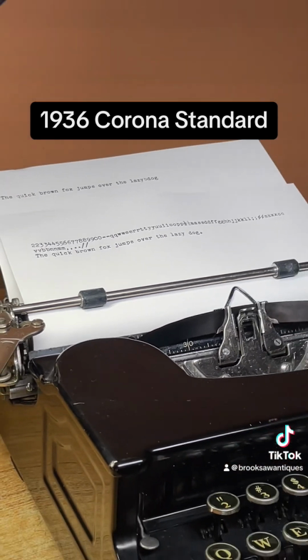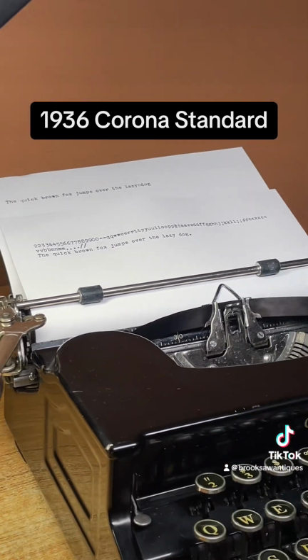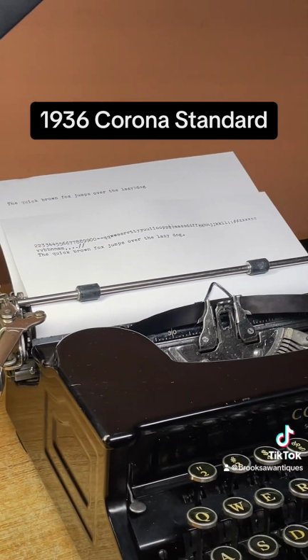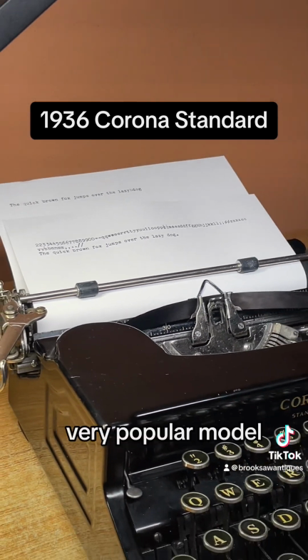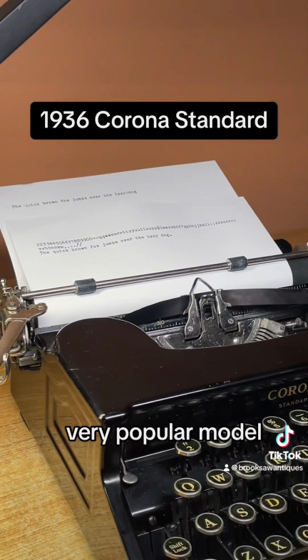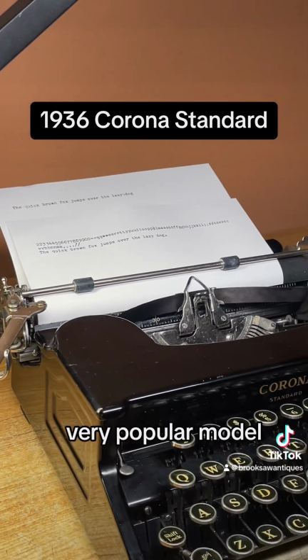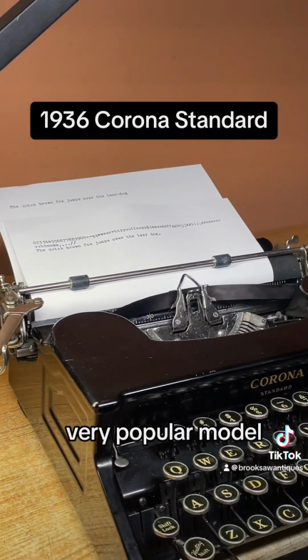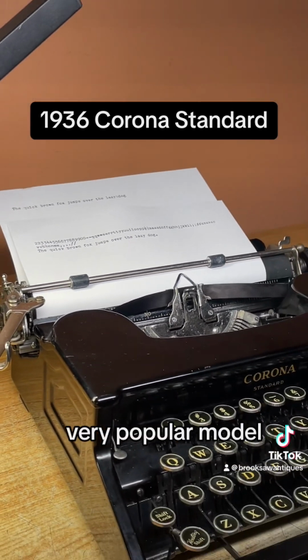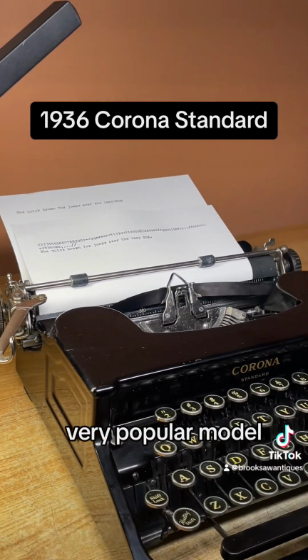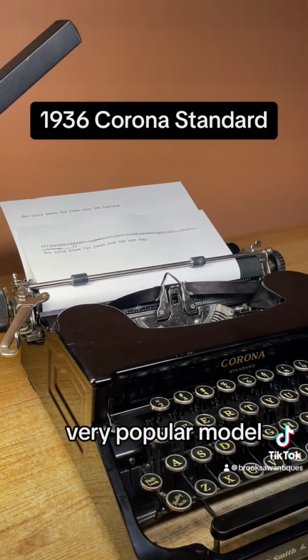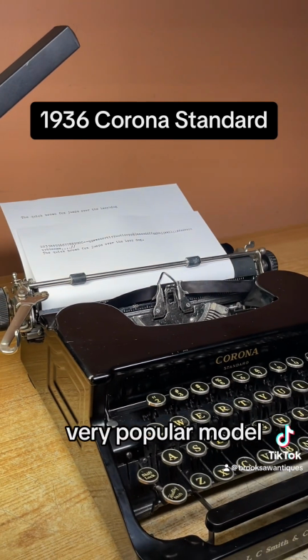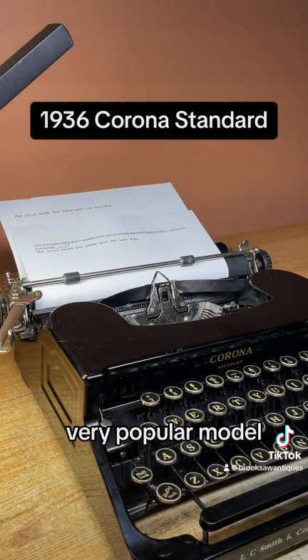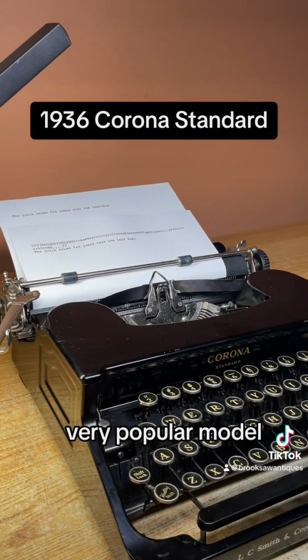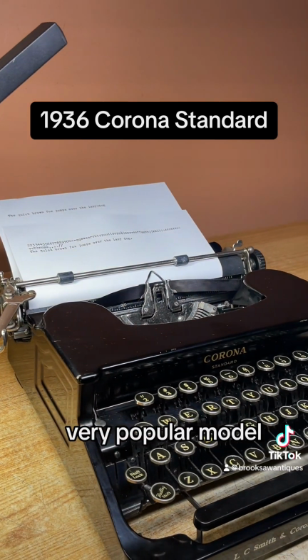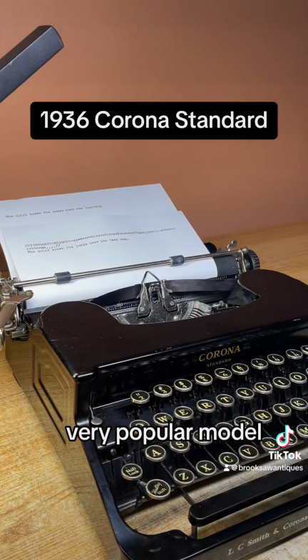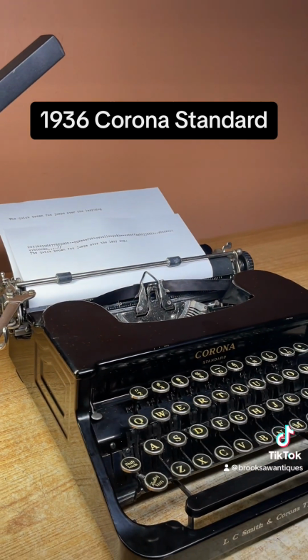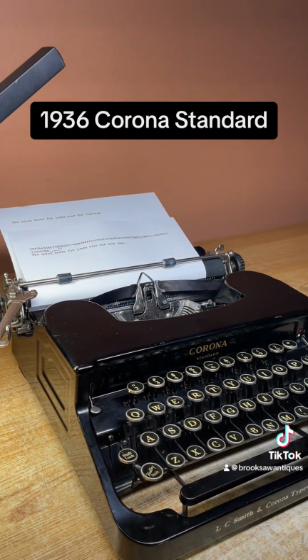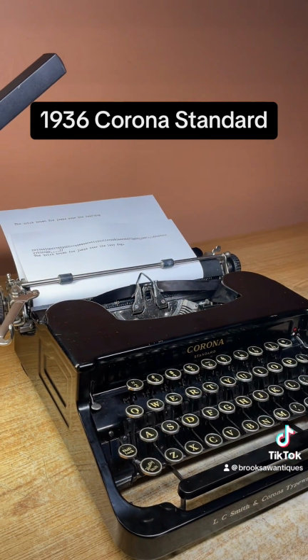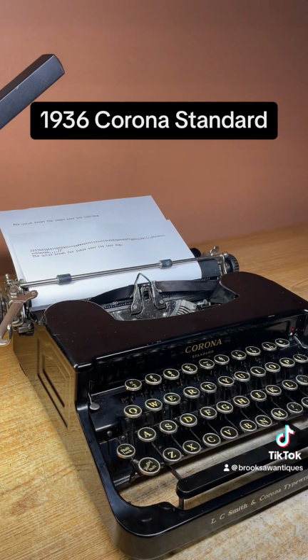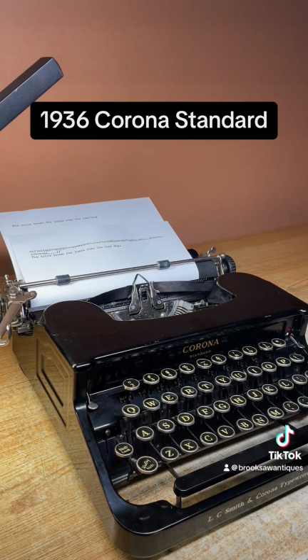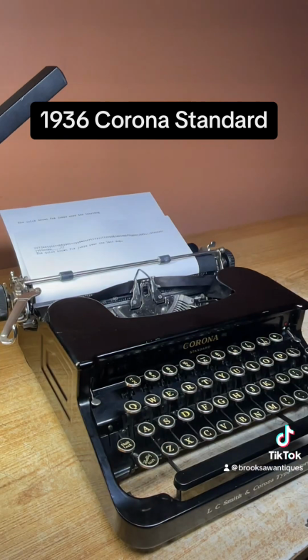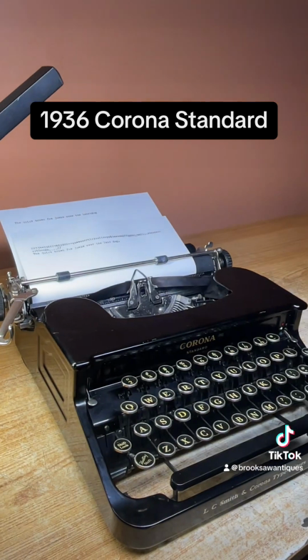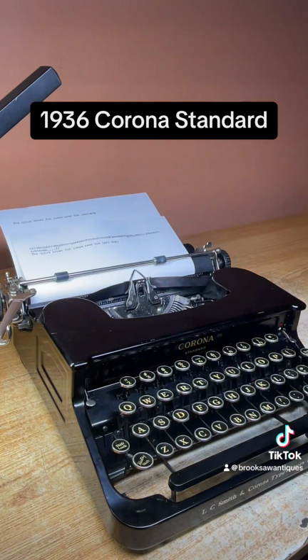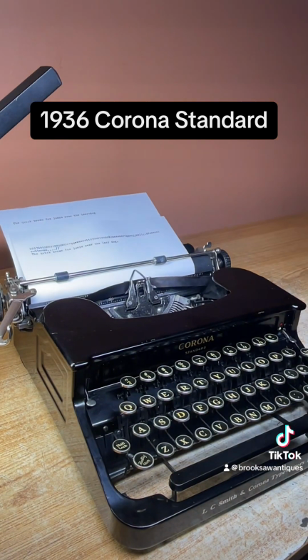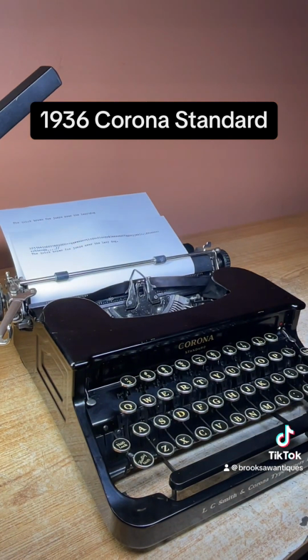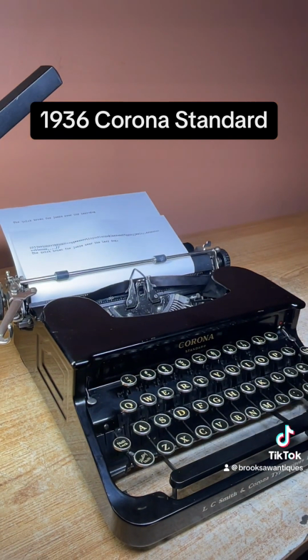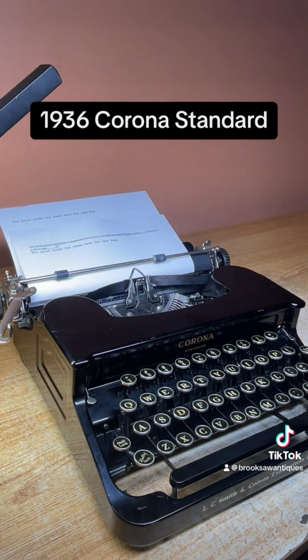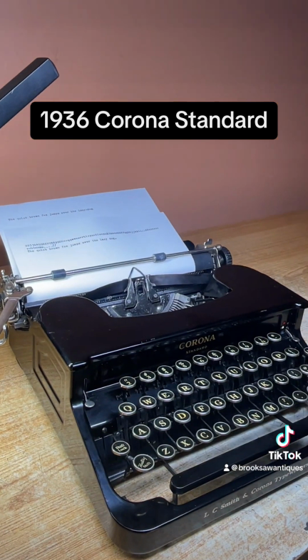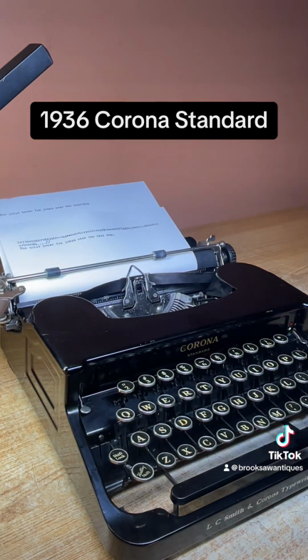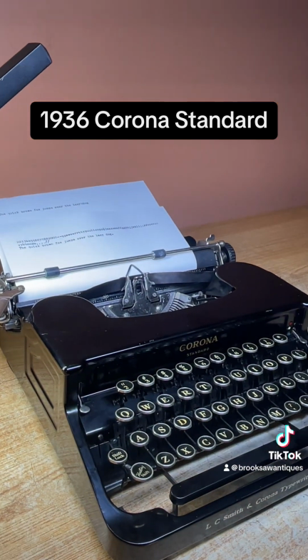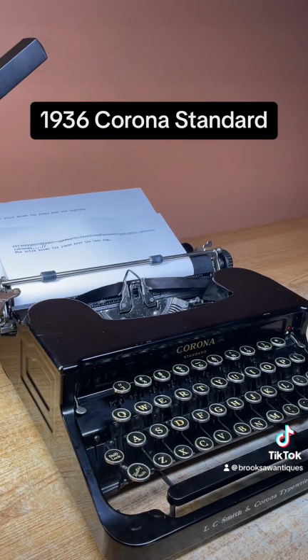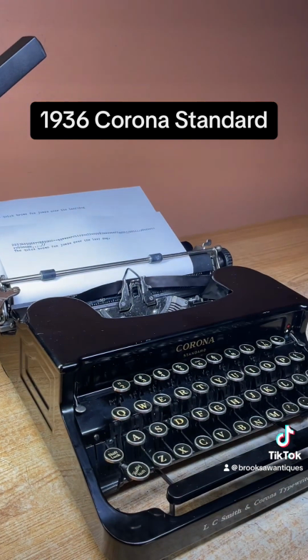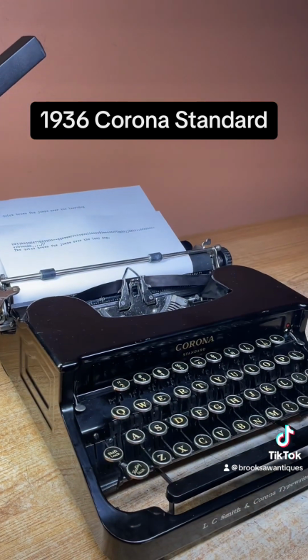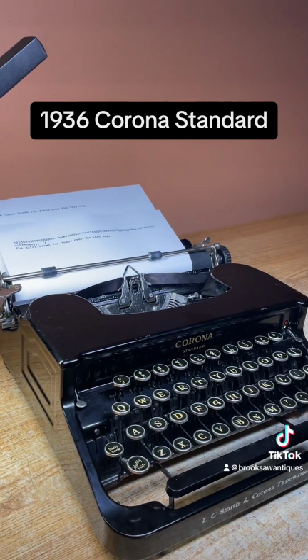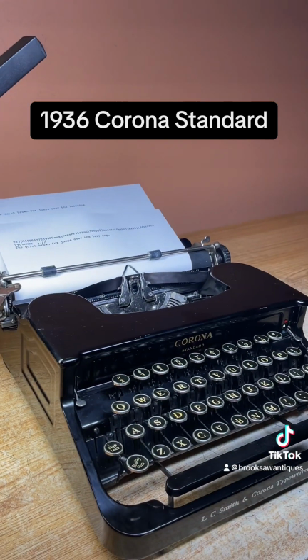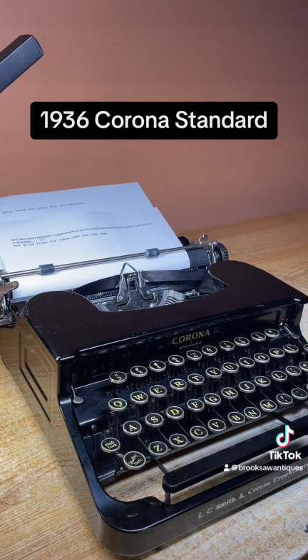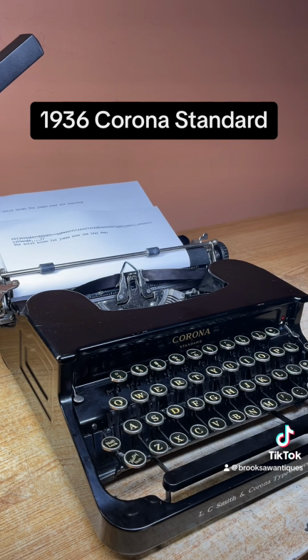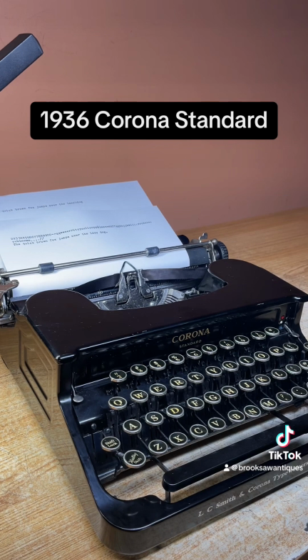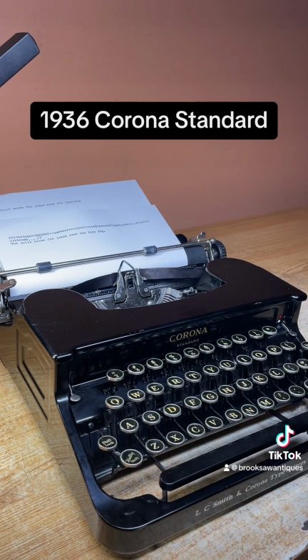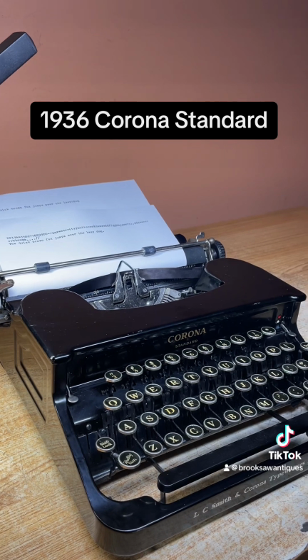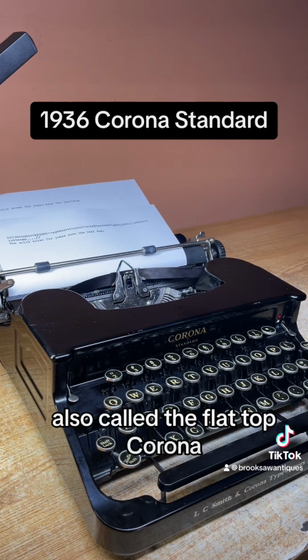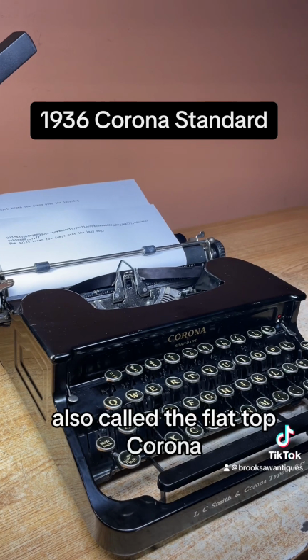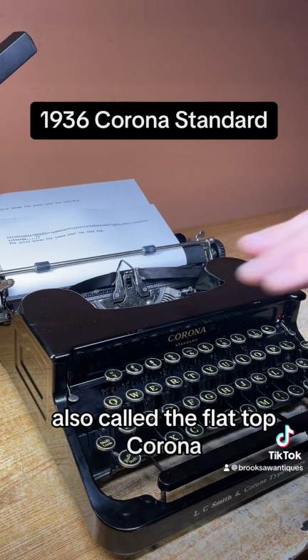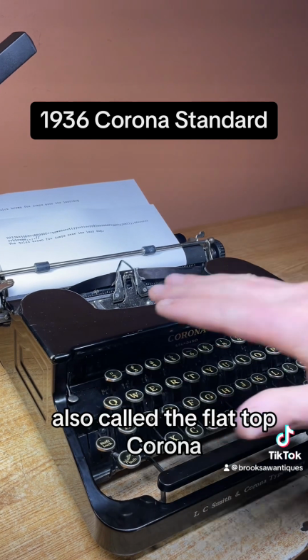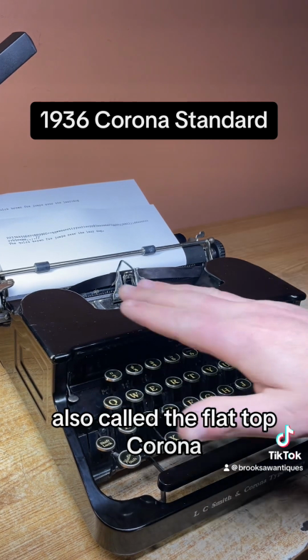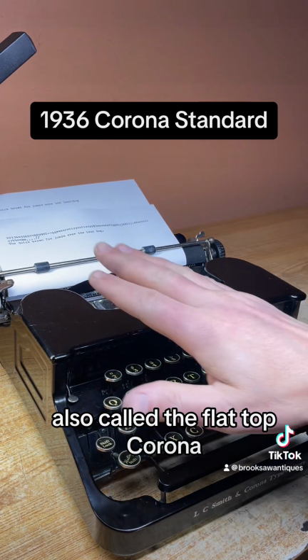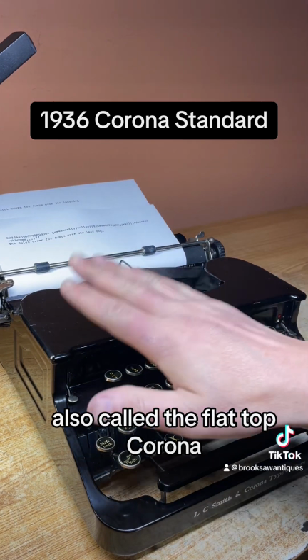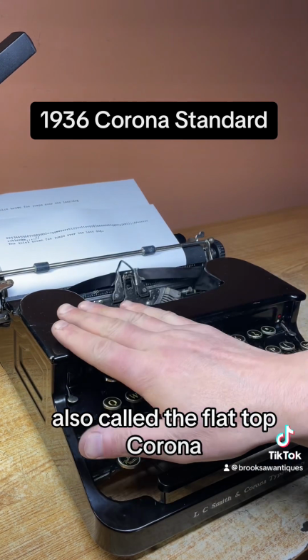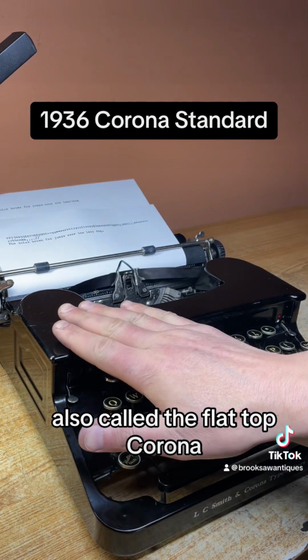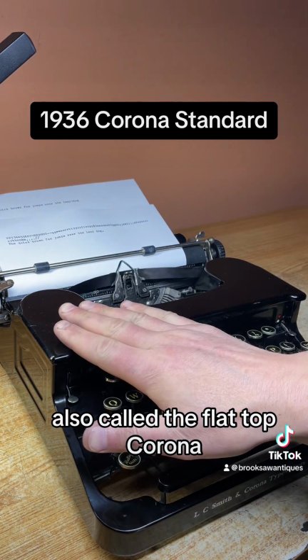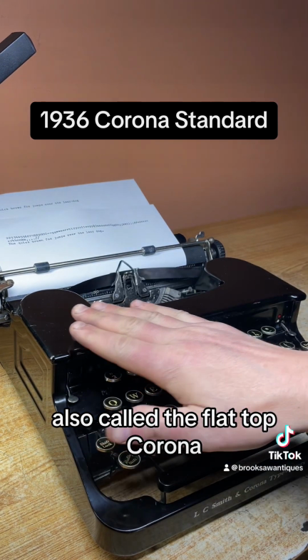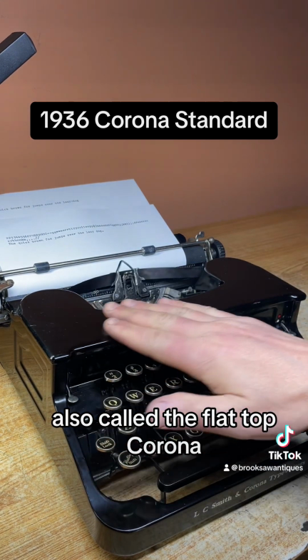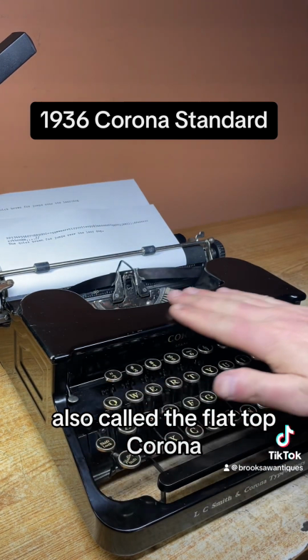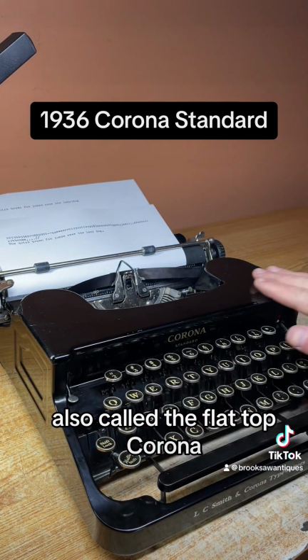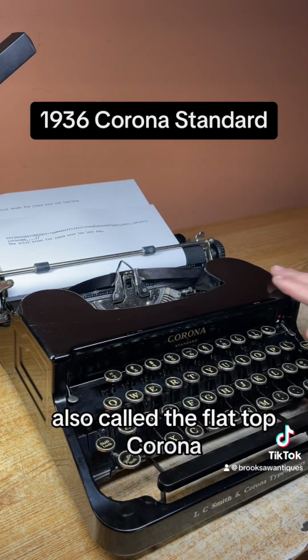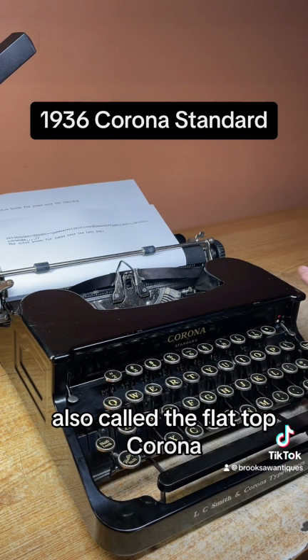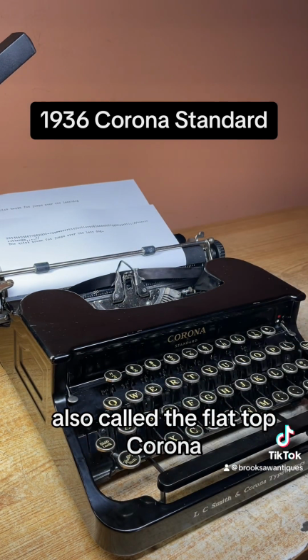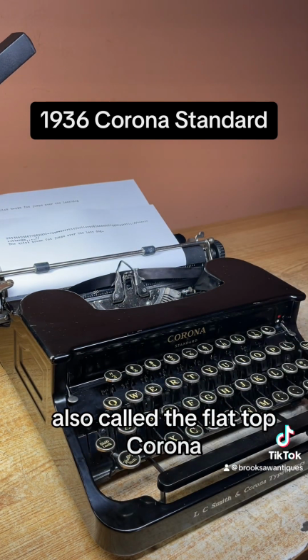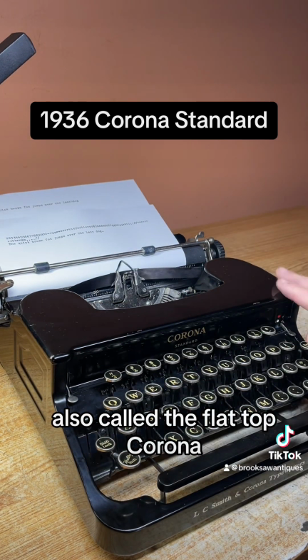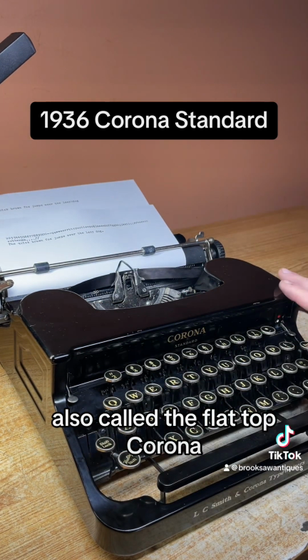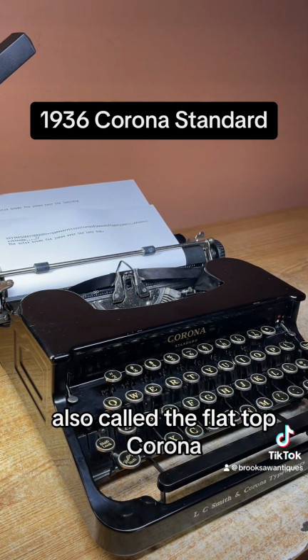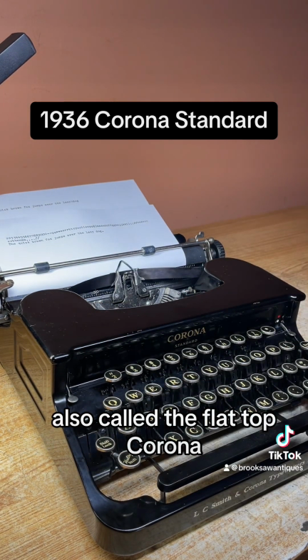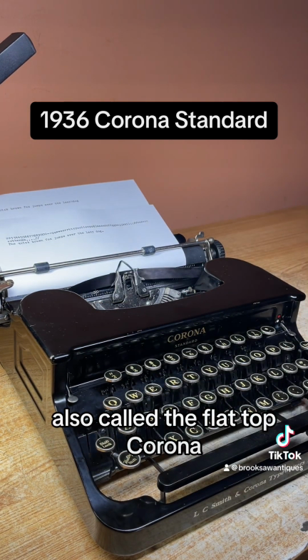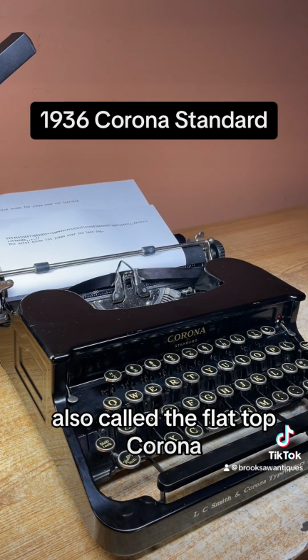Very popular model, also called the flat top Corona.